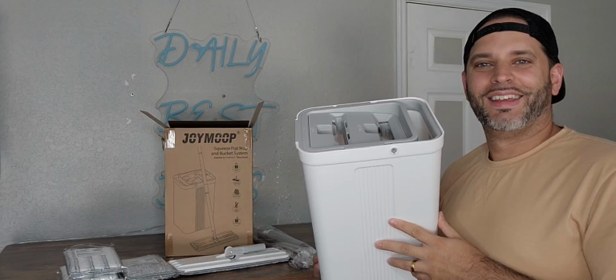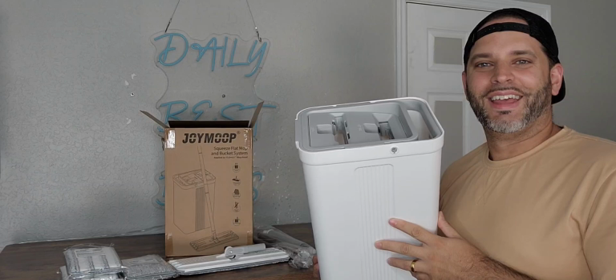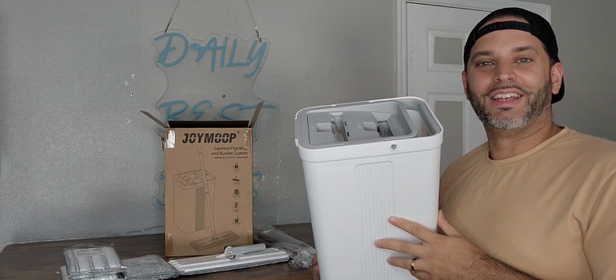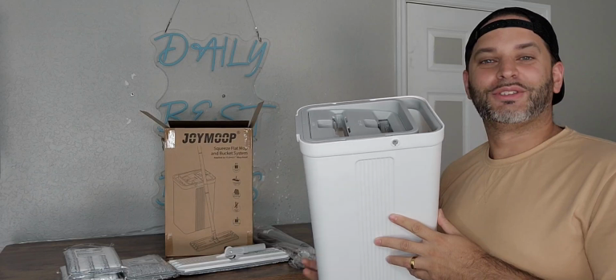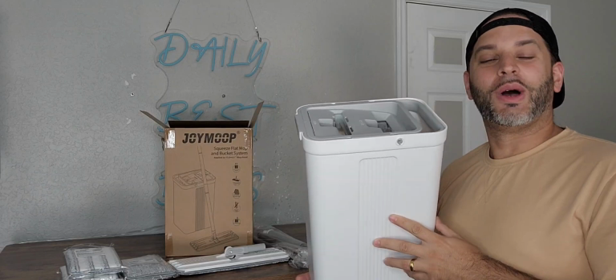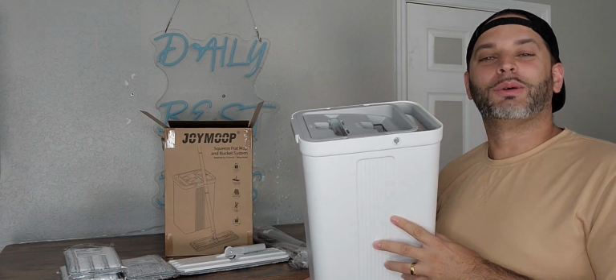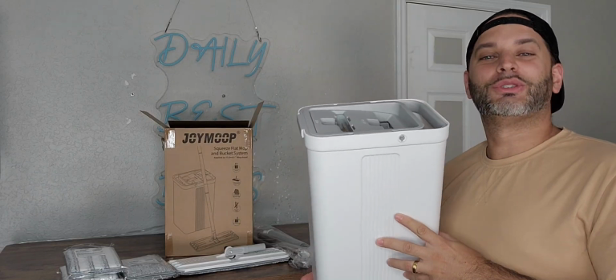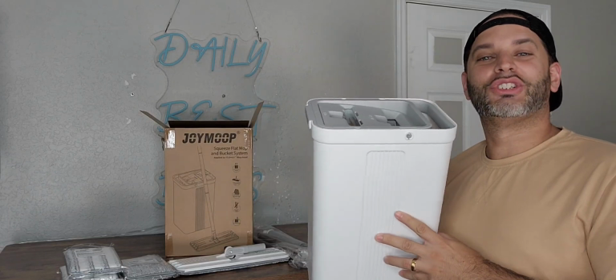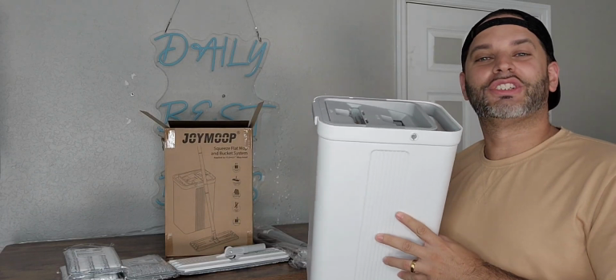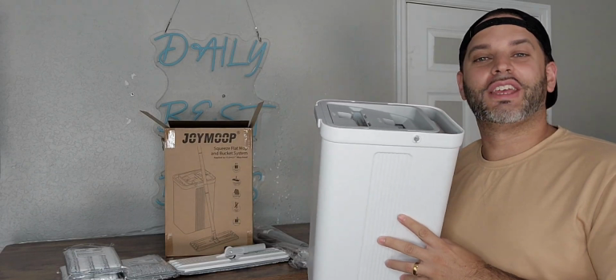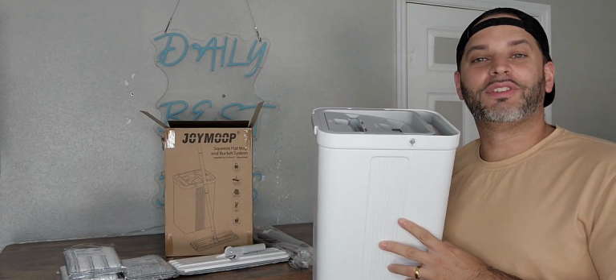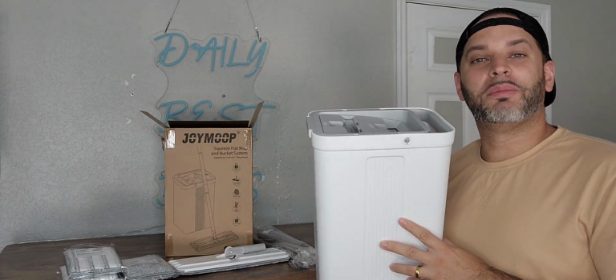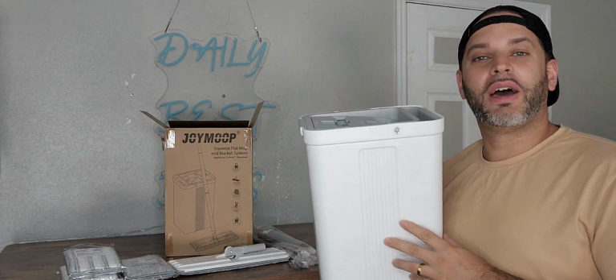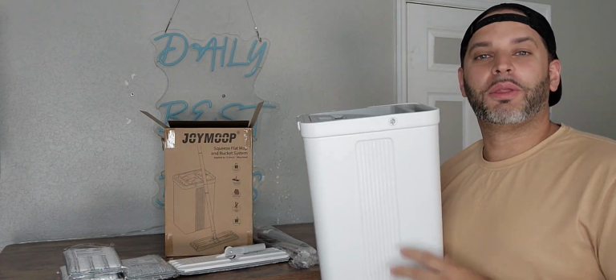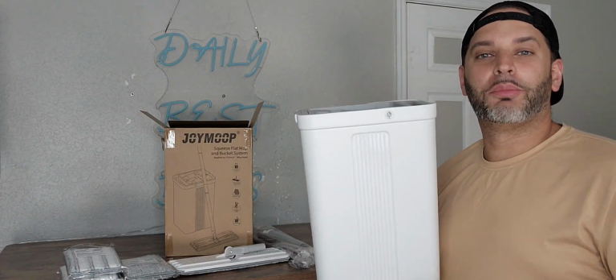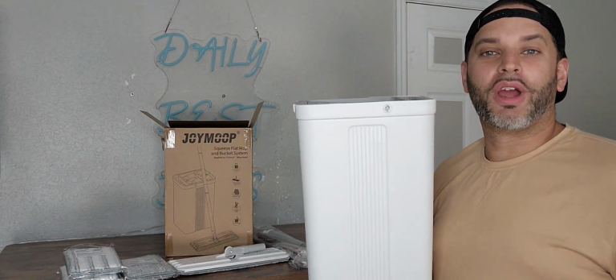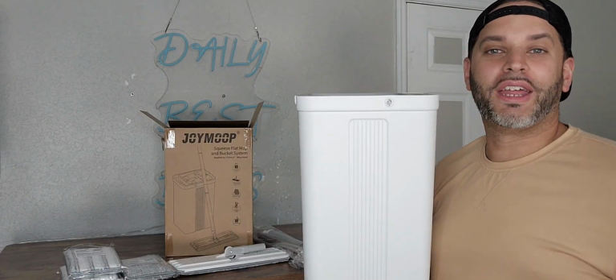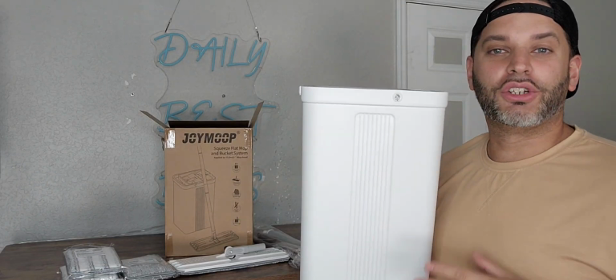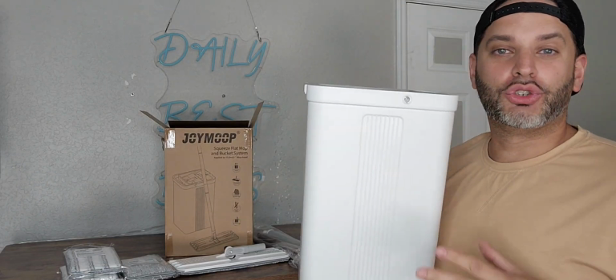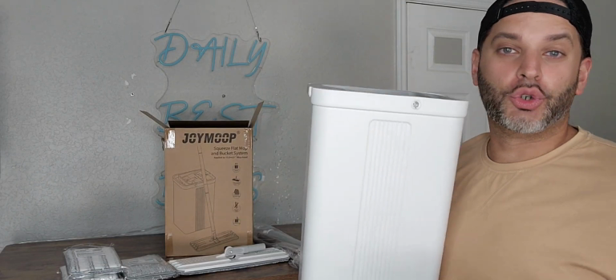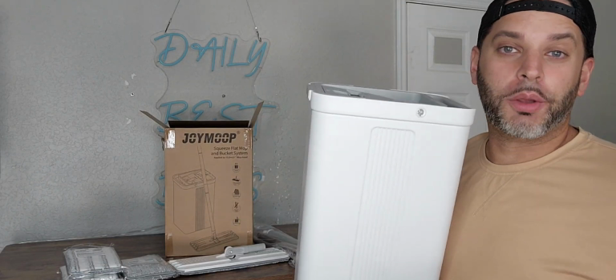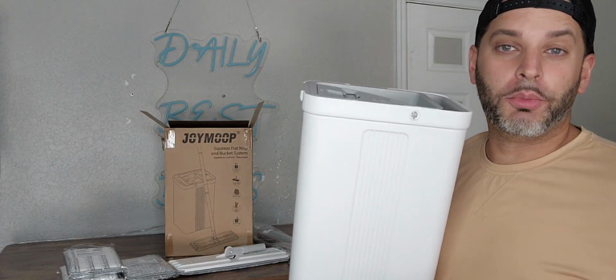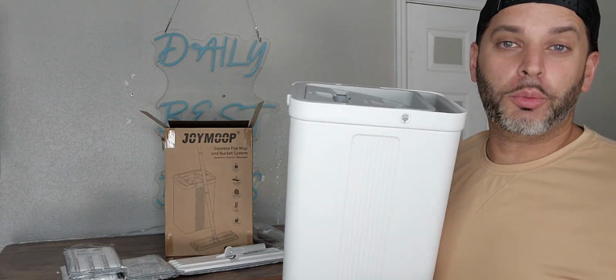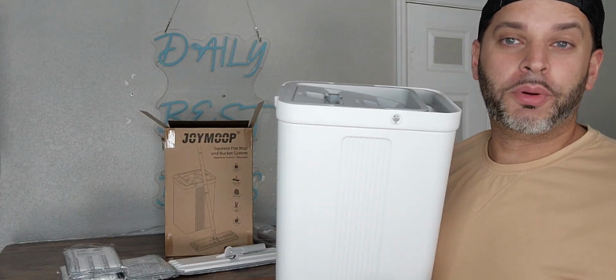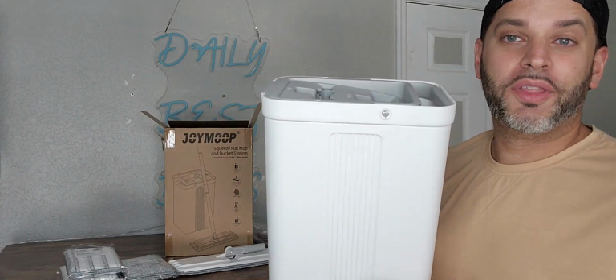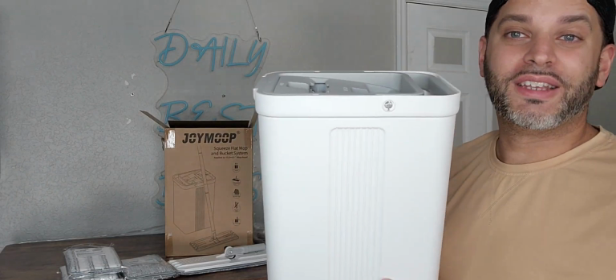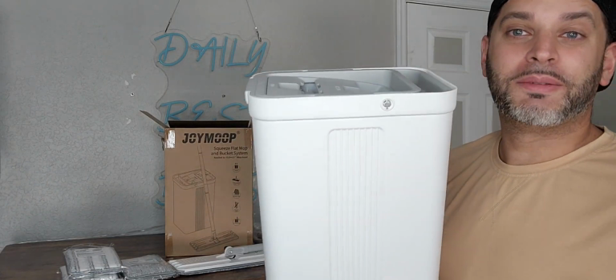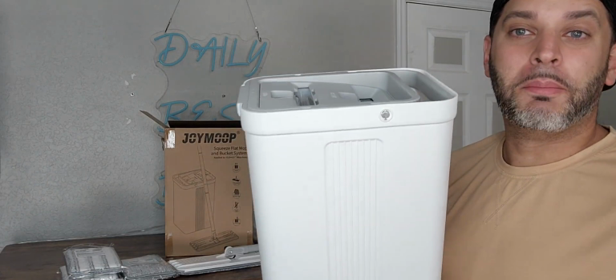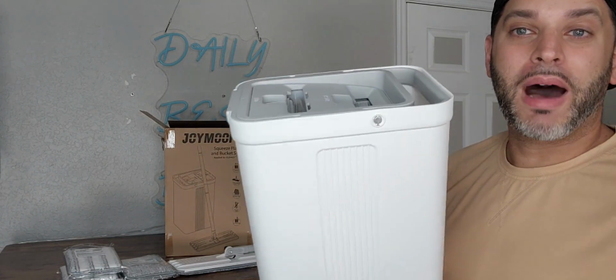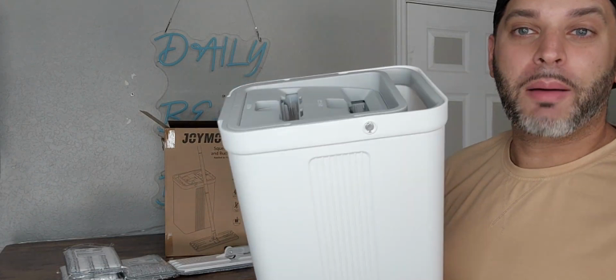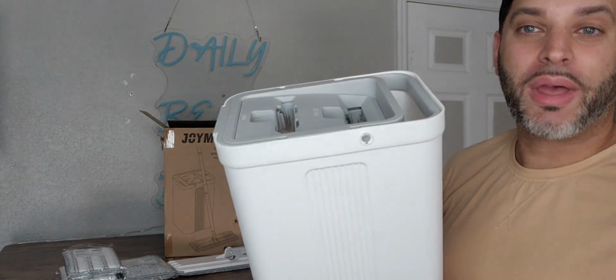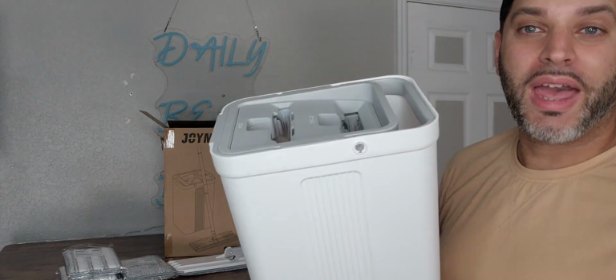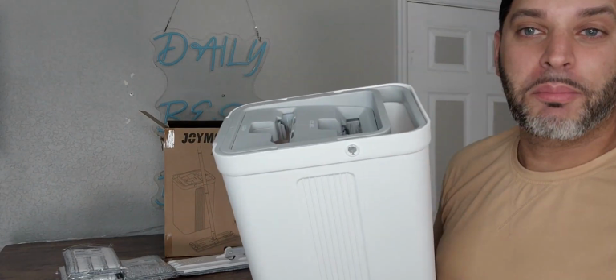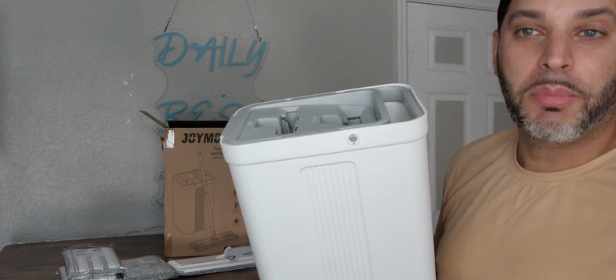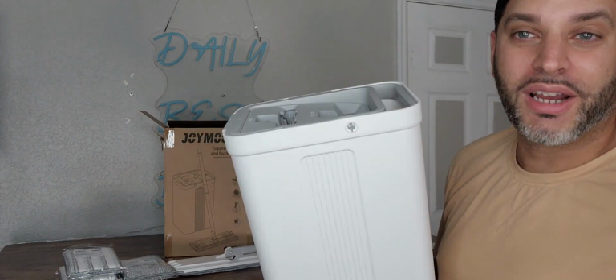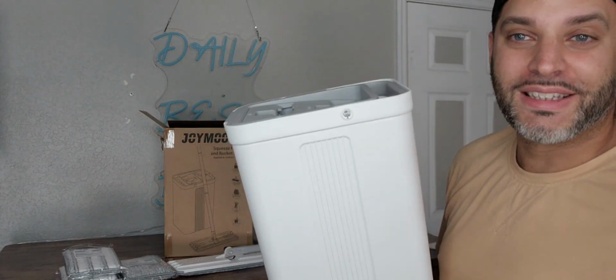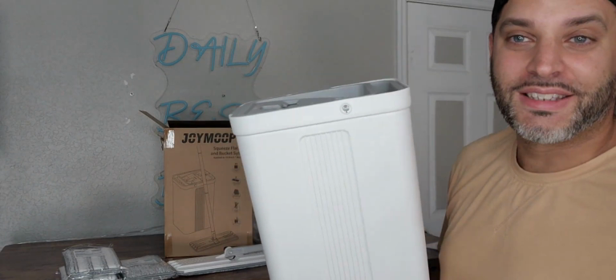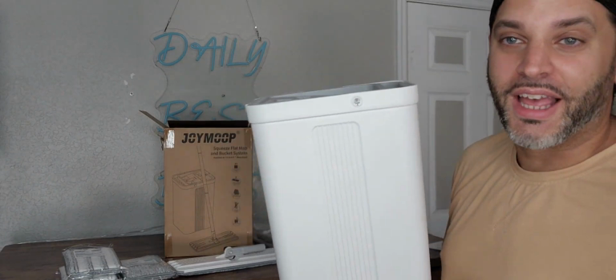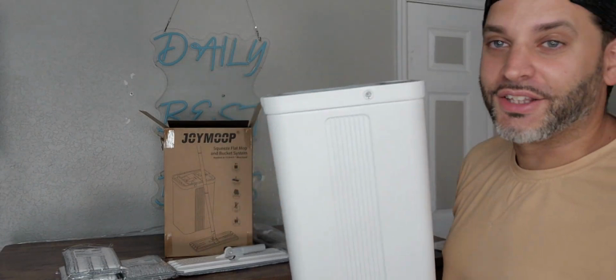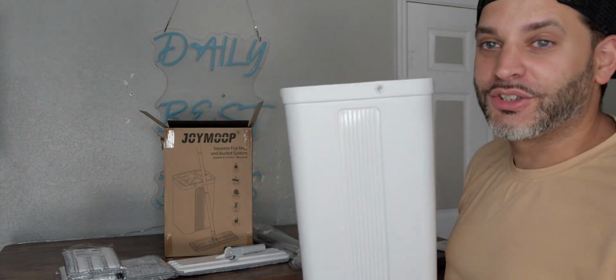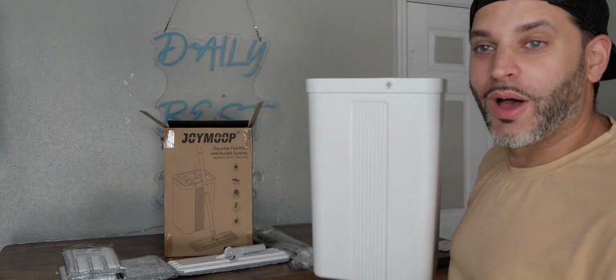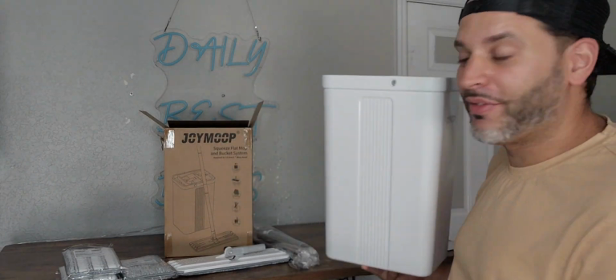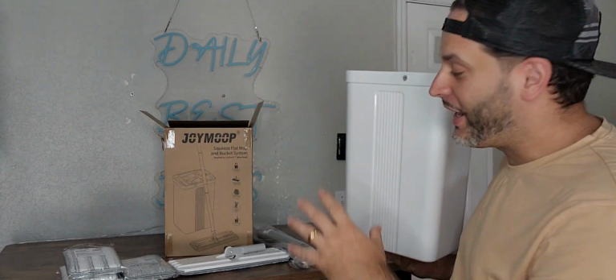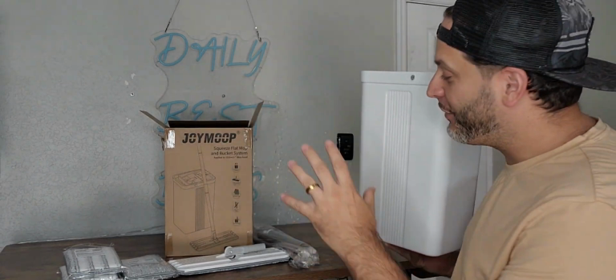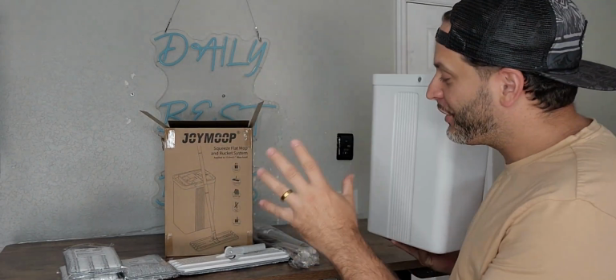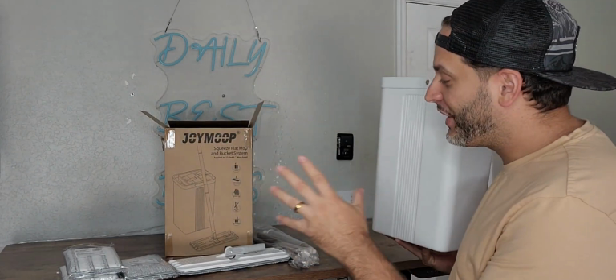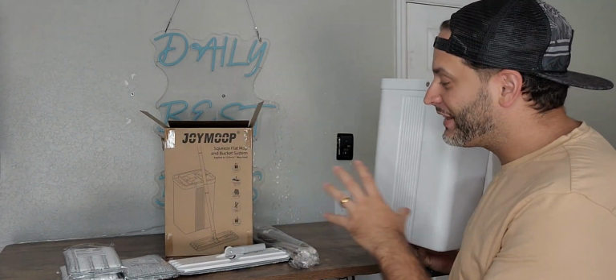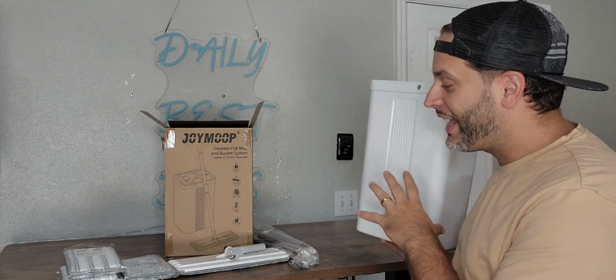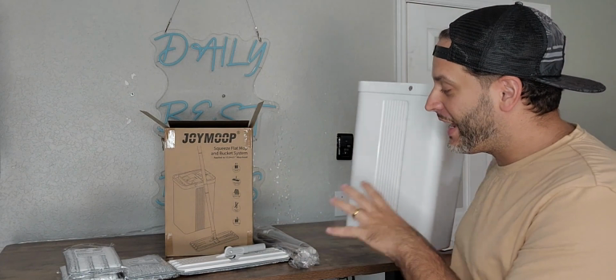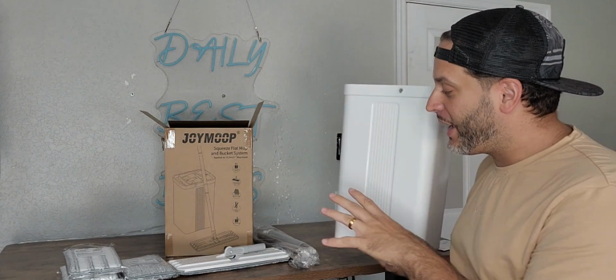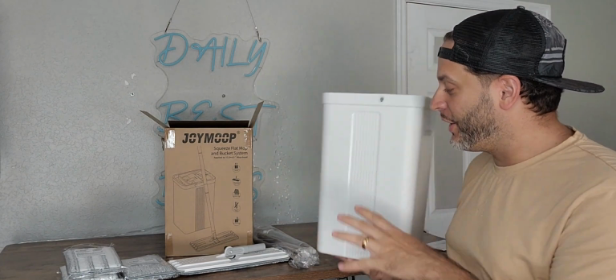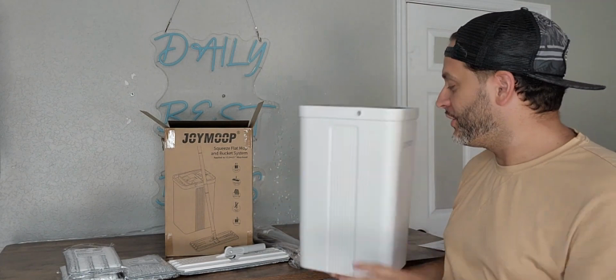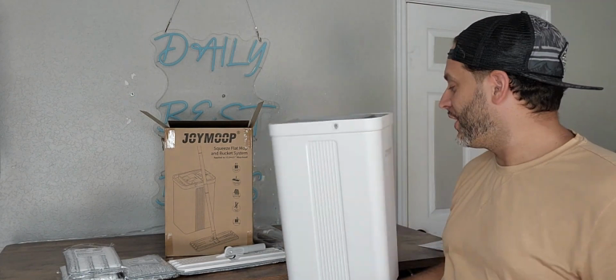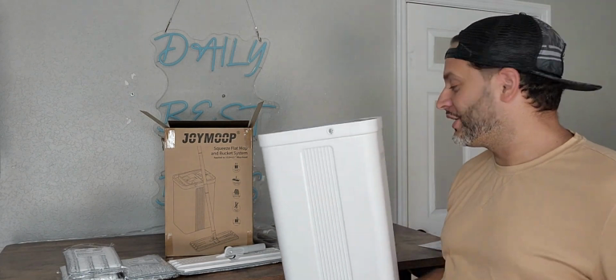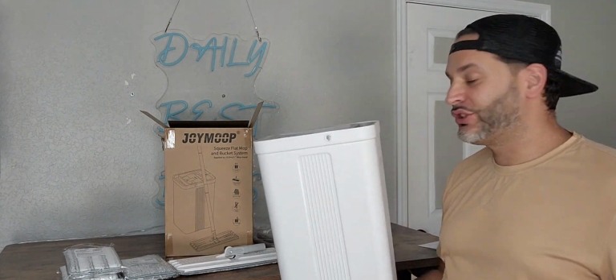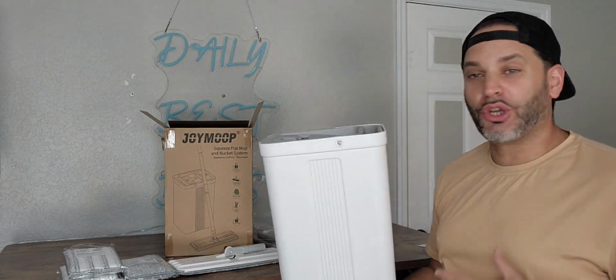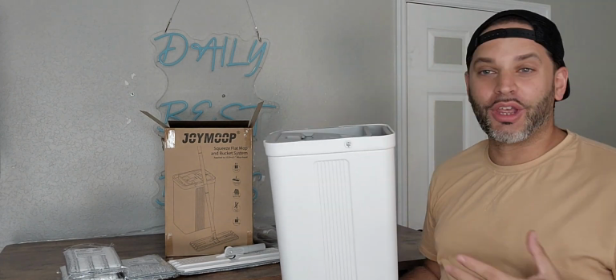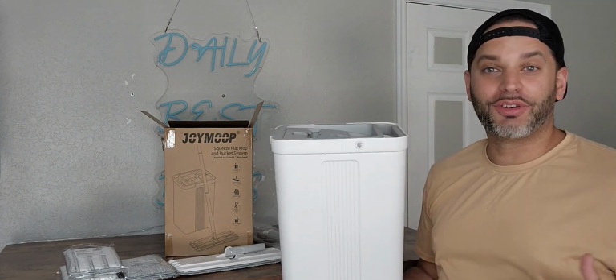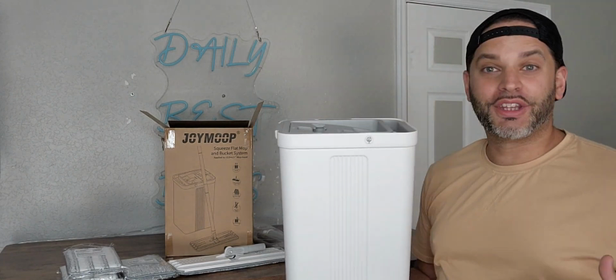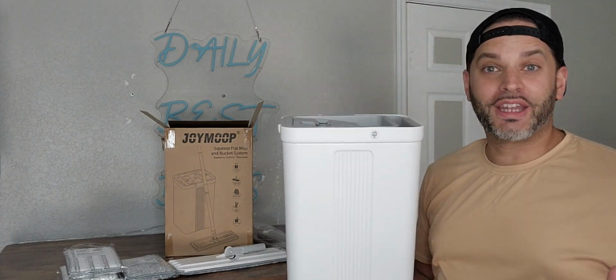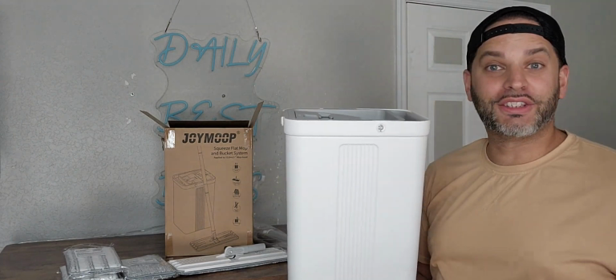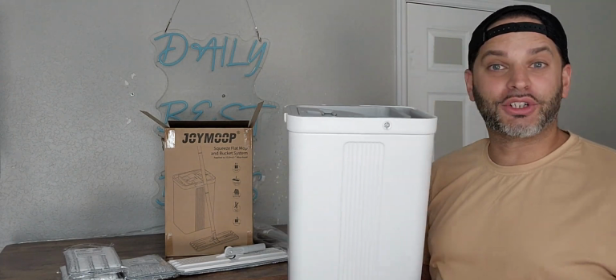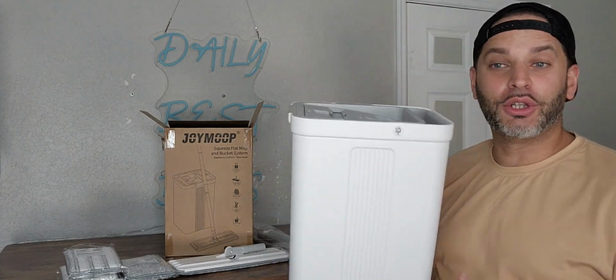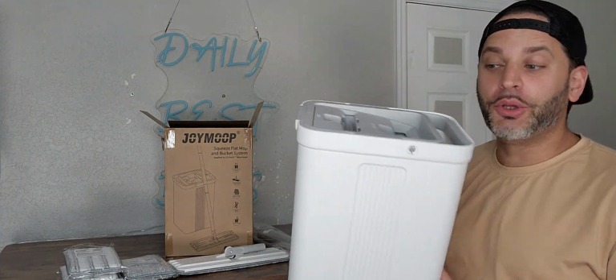Hey, so I was just gifted by the brand JoyMoop this mop and bucket set. I've got everything laid out here so I can show you everything that's included.